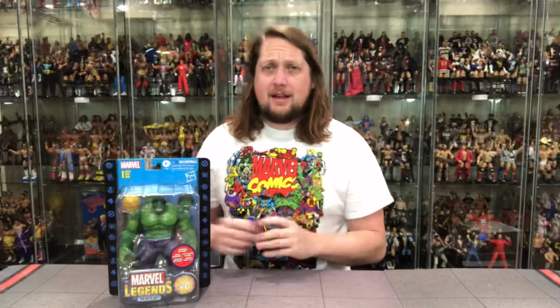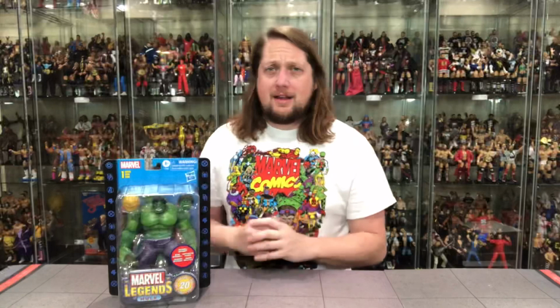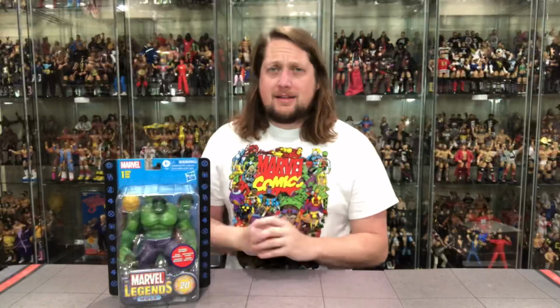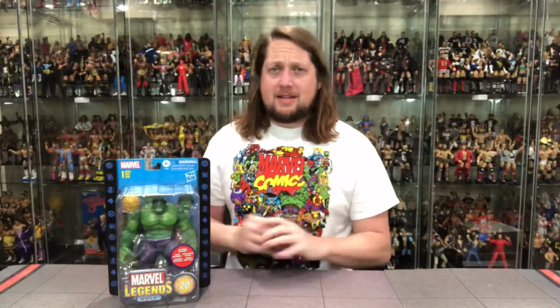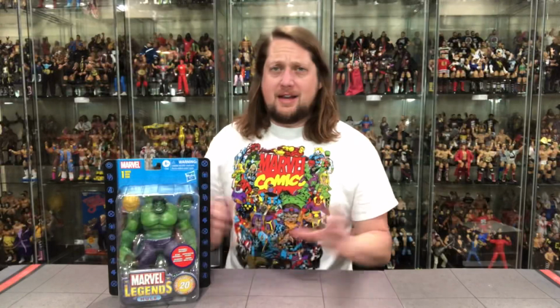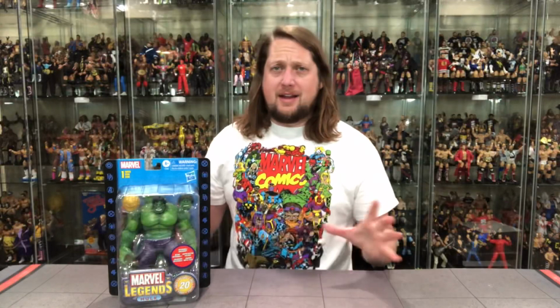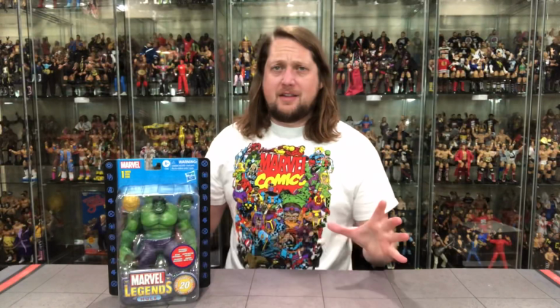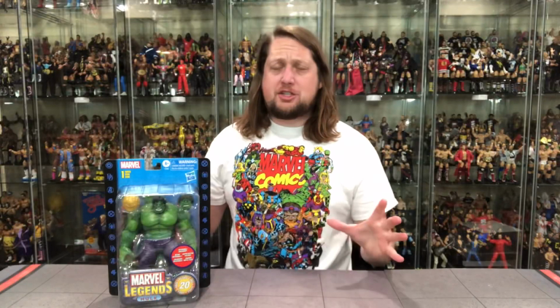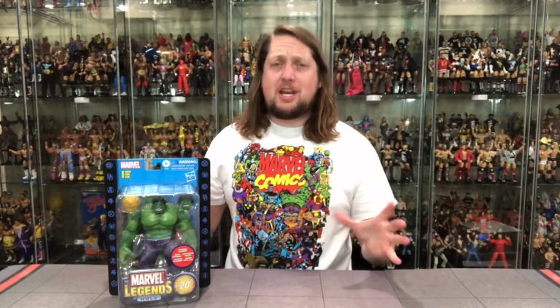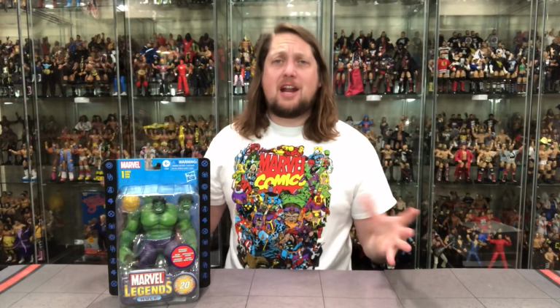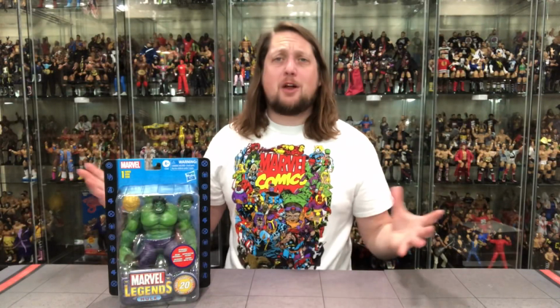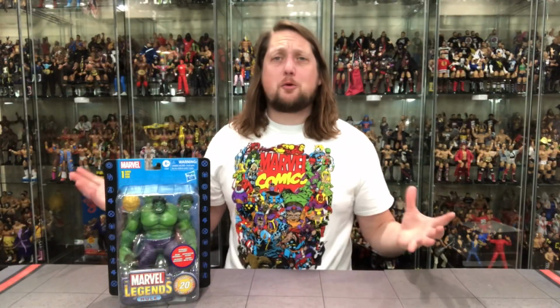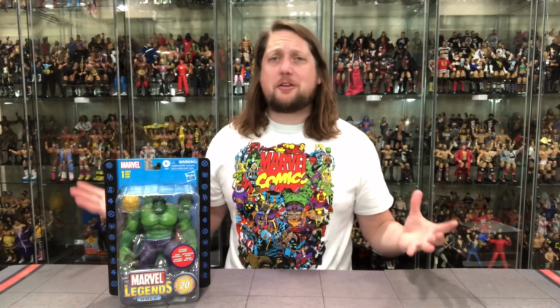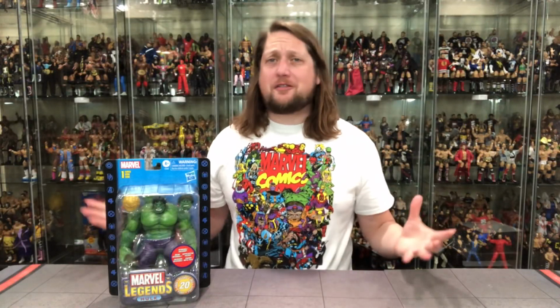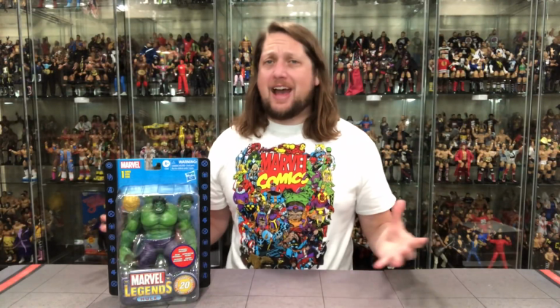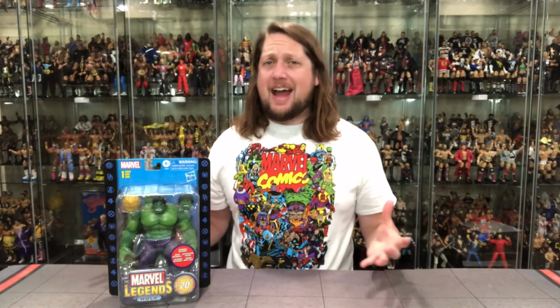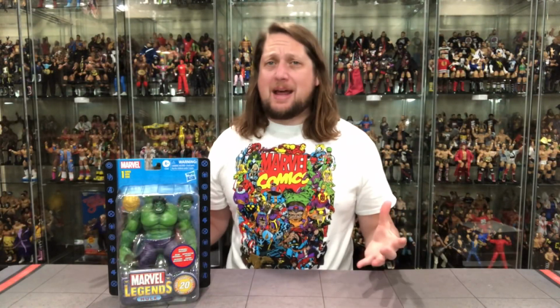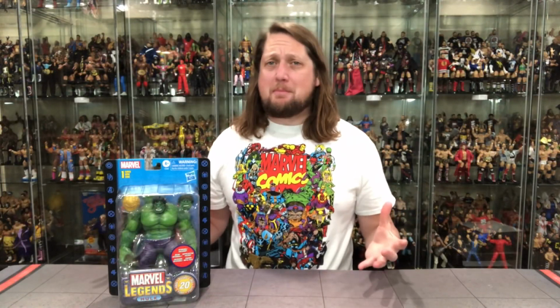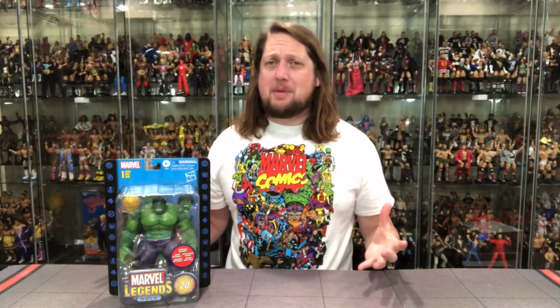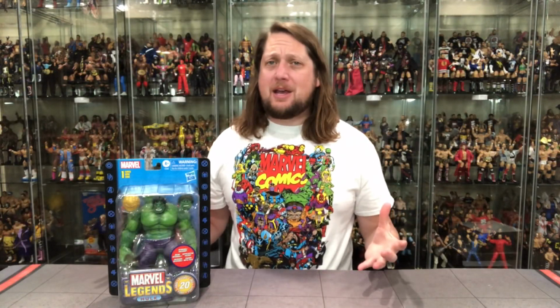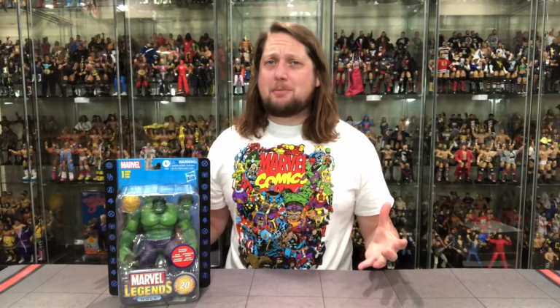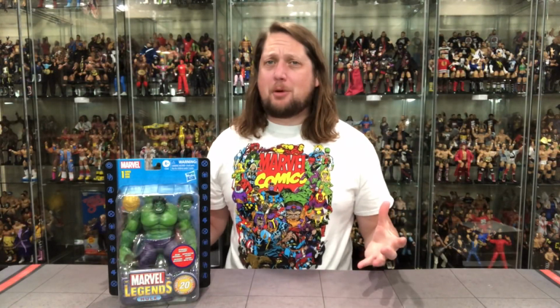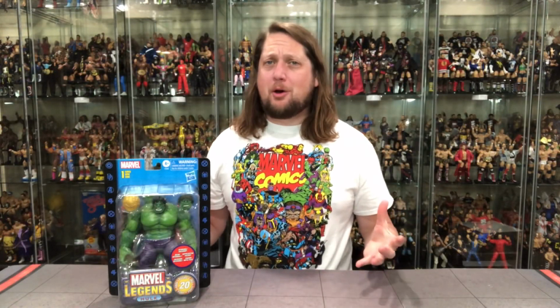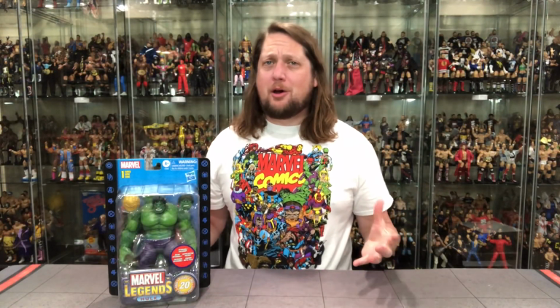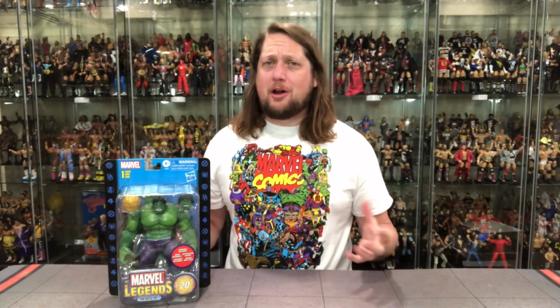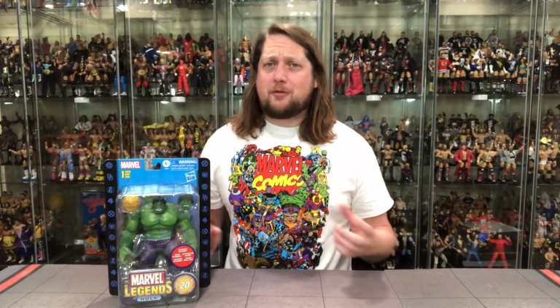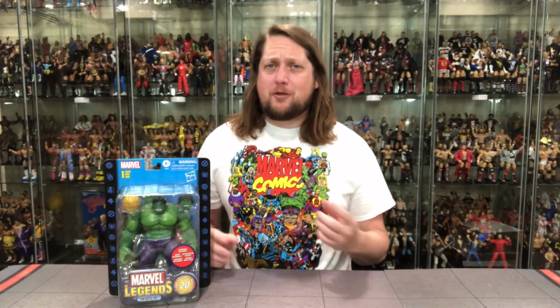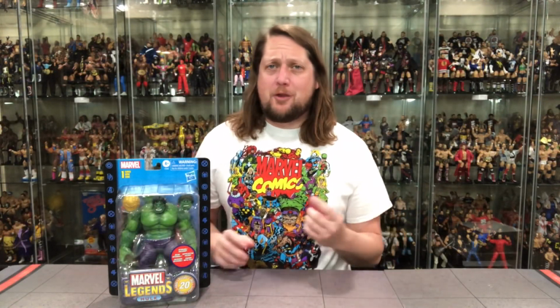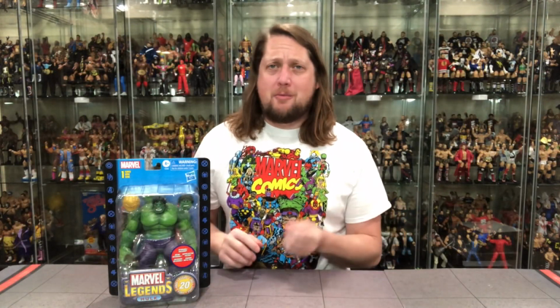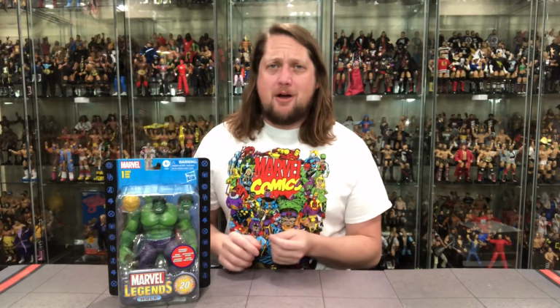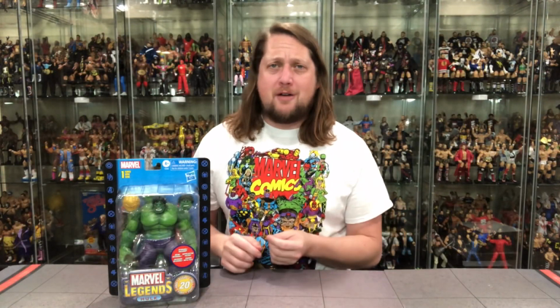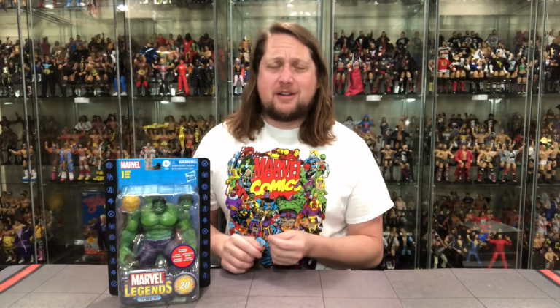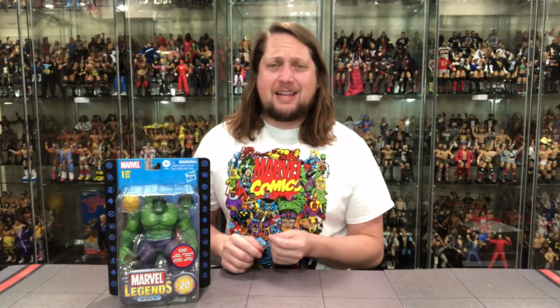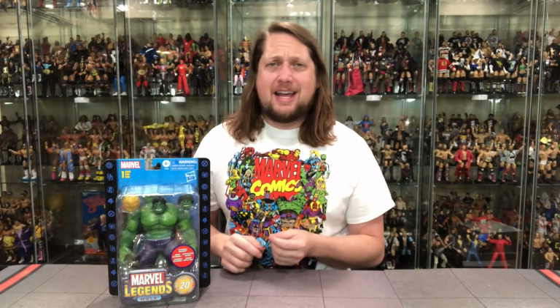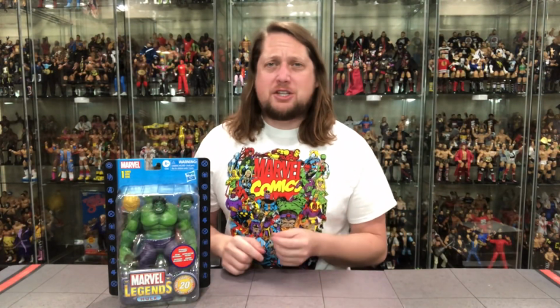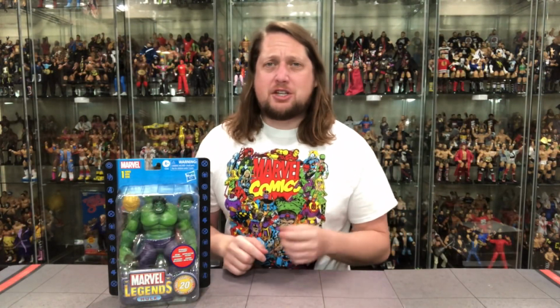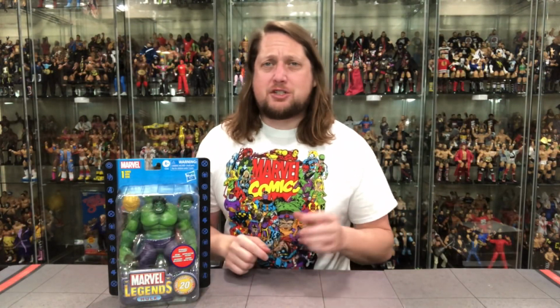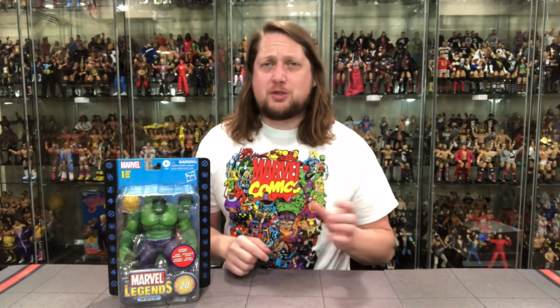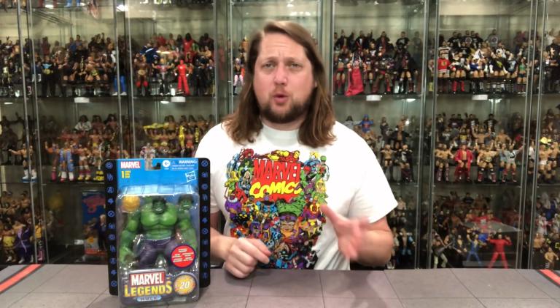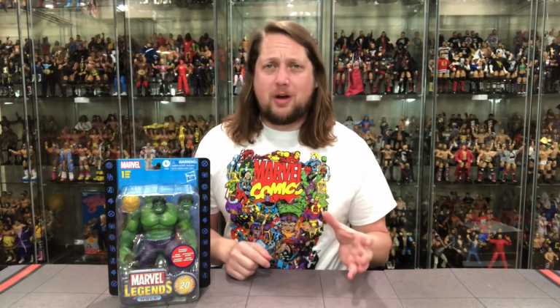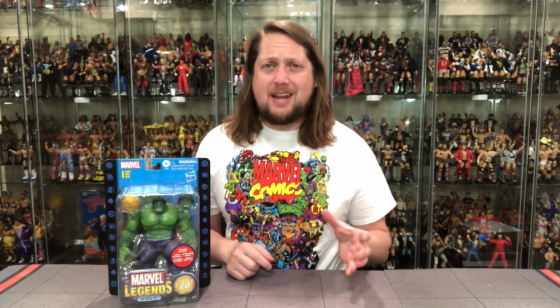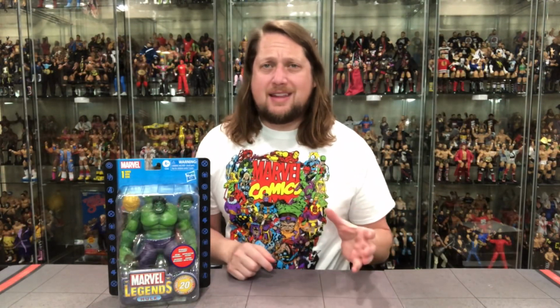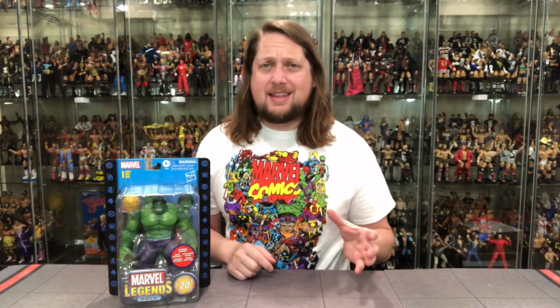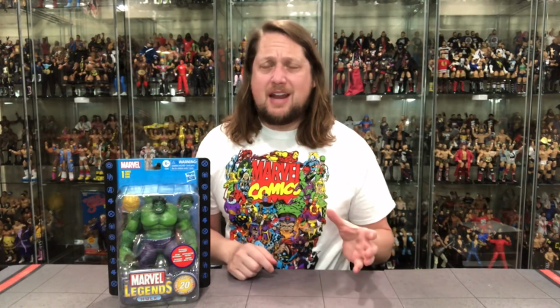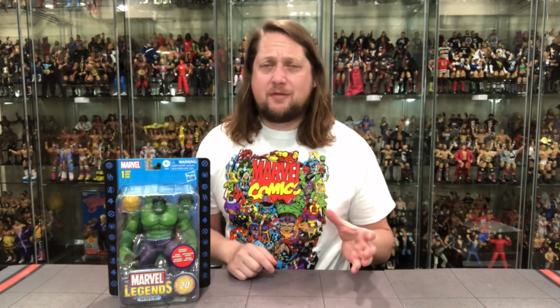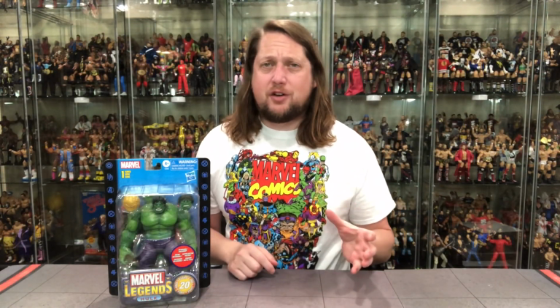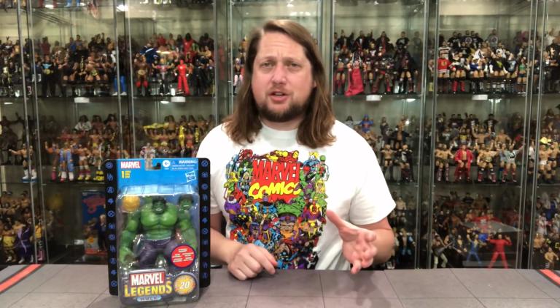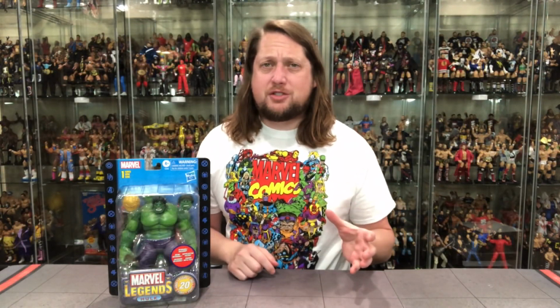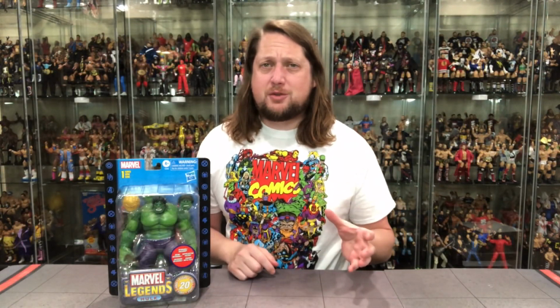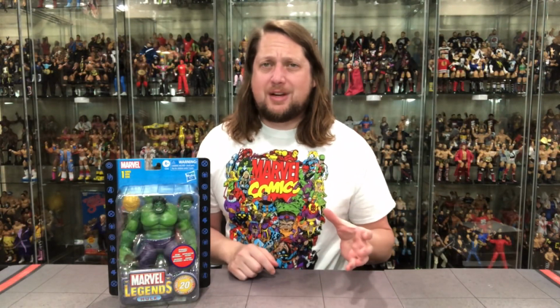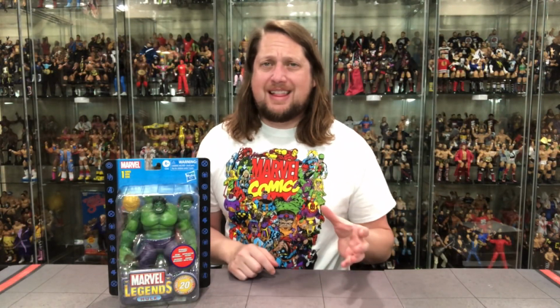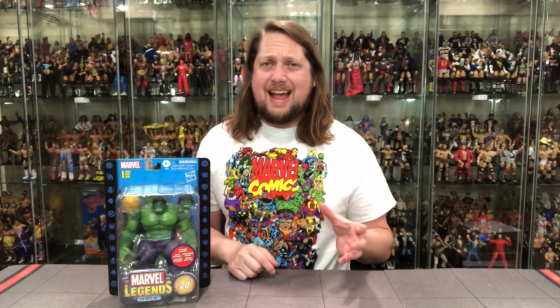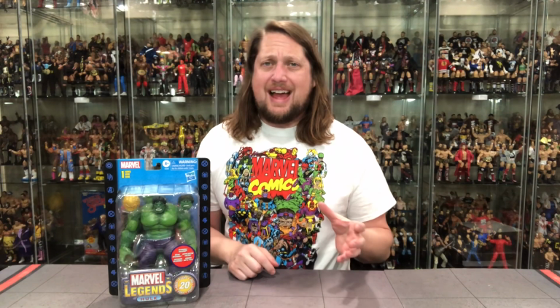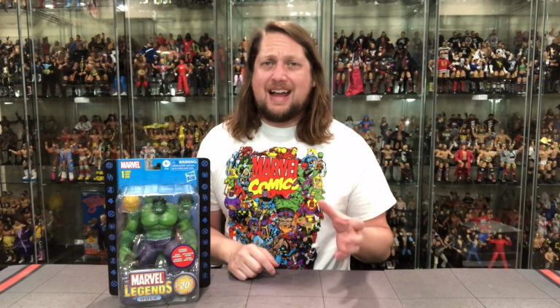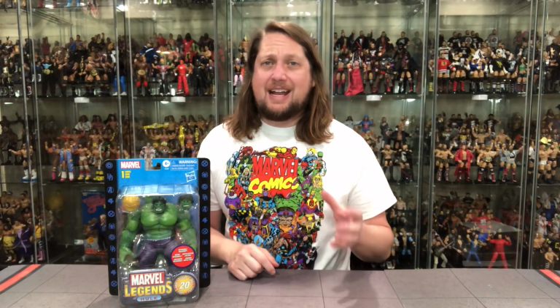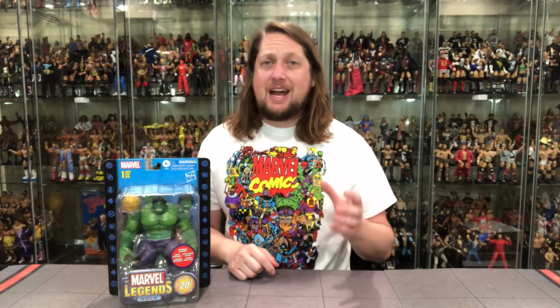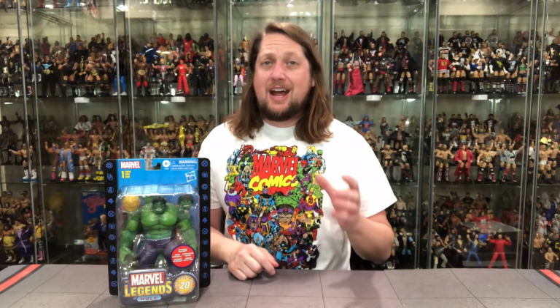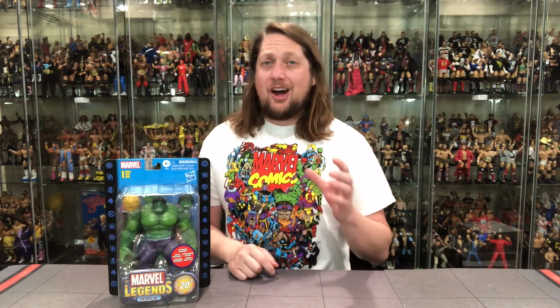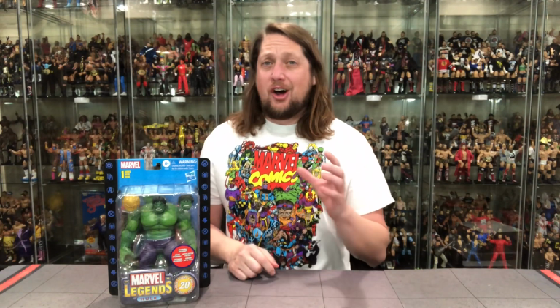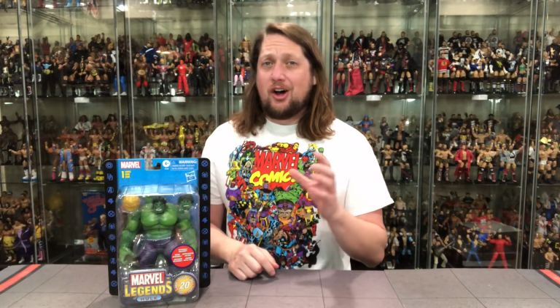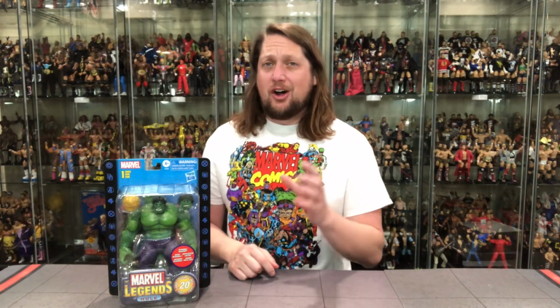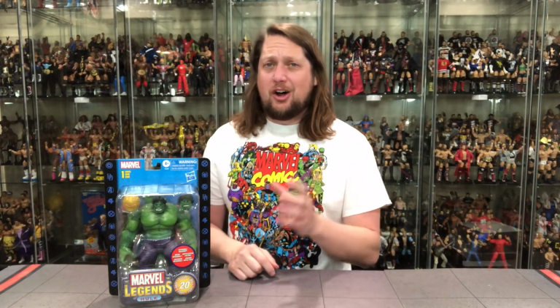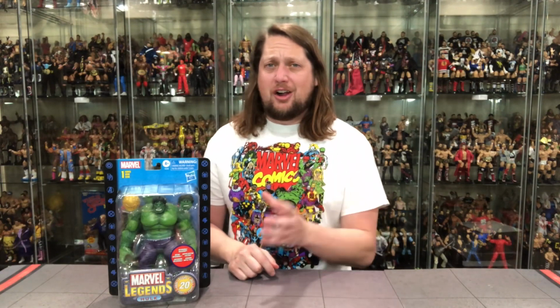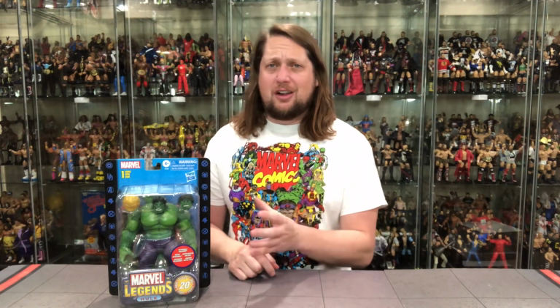Today on the channel, we've got a big boy from the Marvel Legends 20th Anniversary line — Hulk!